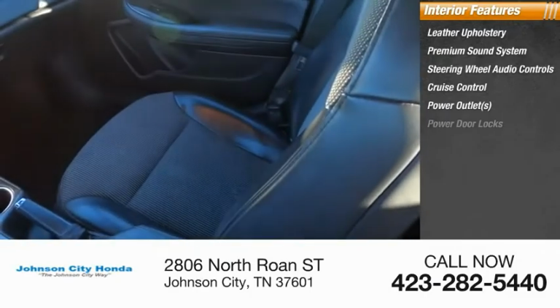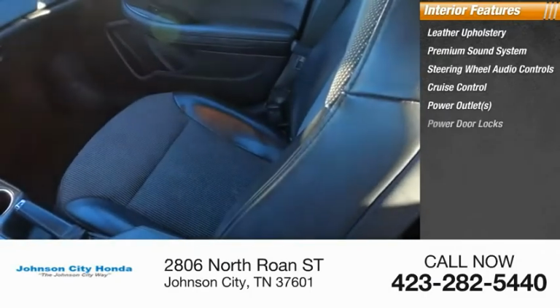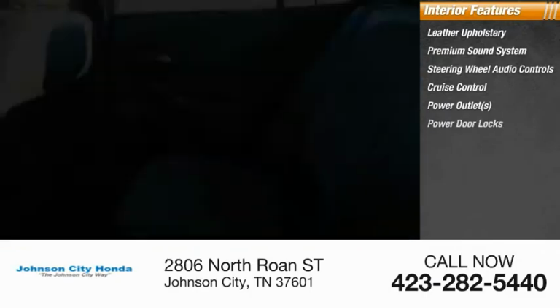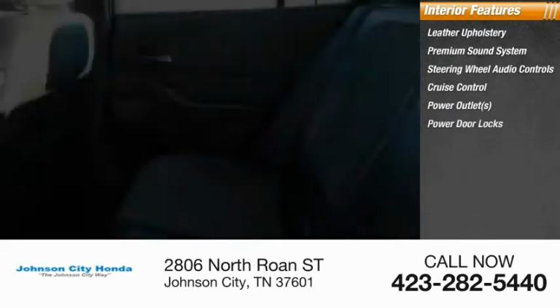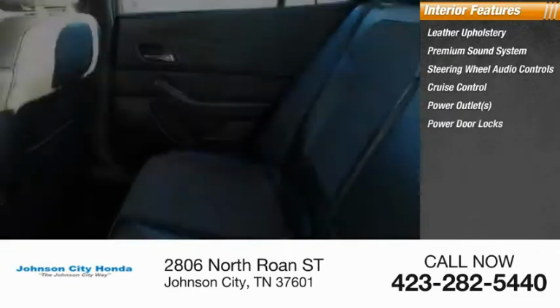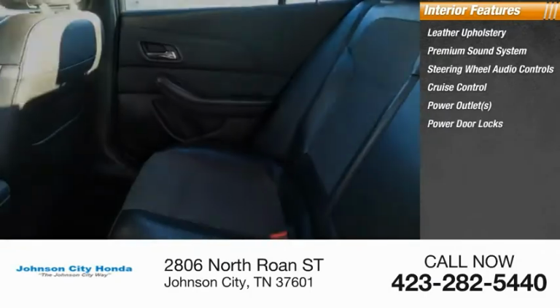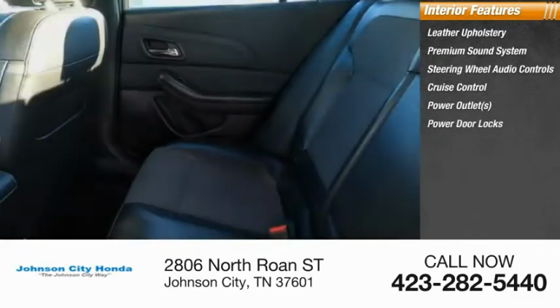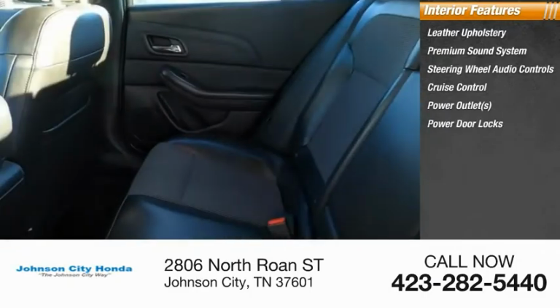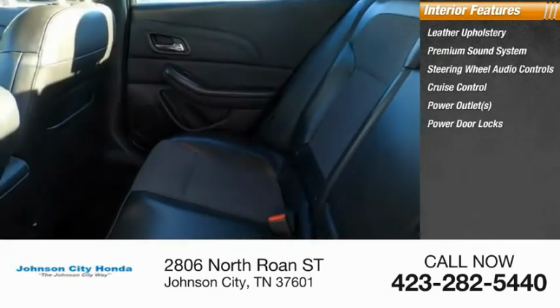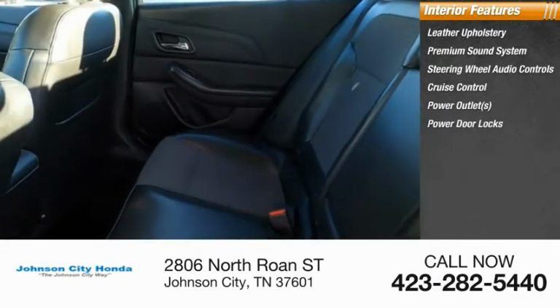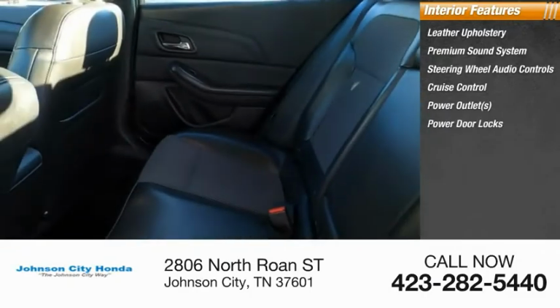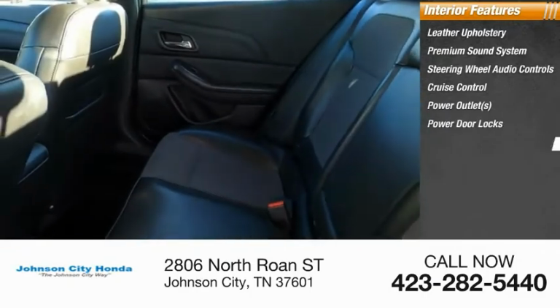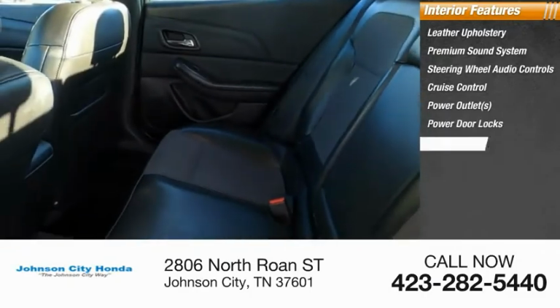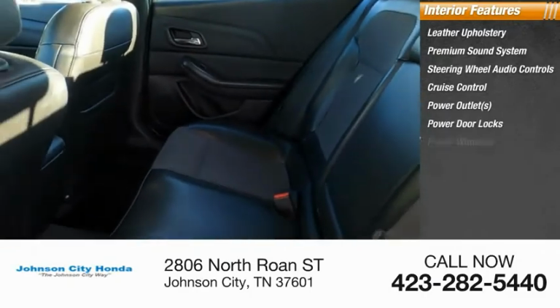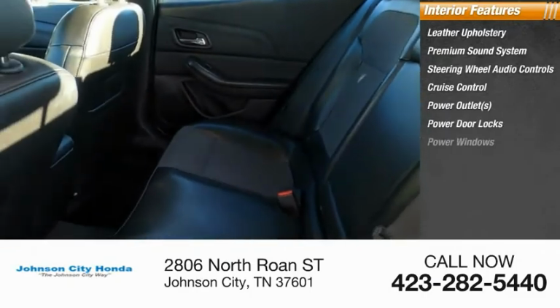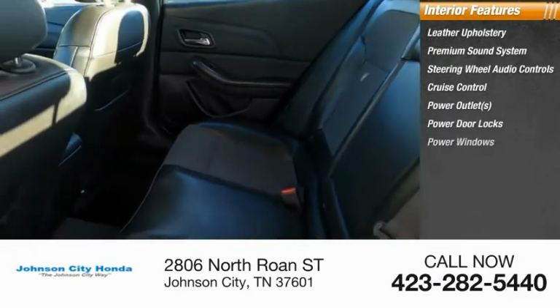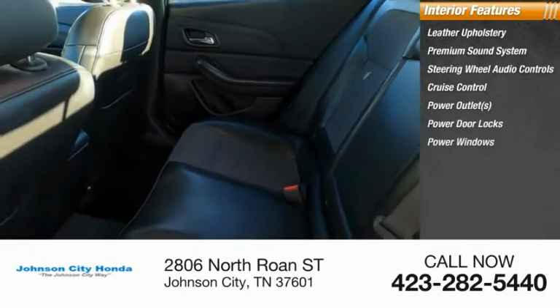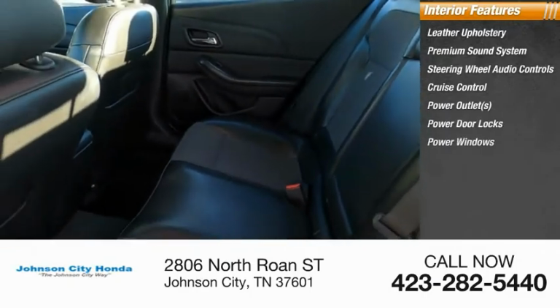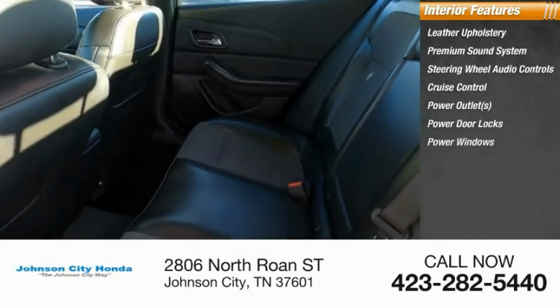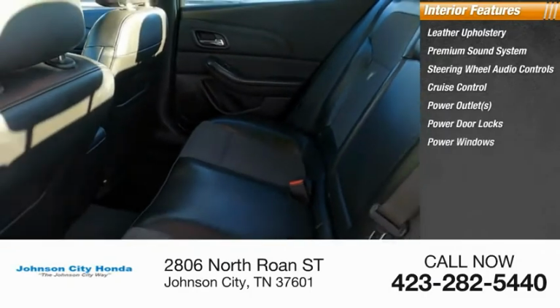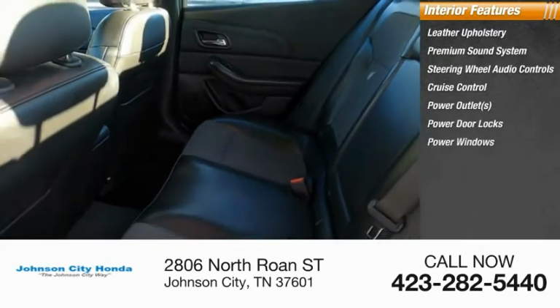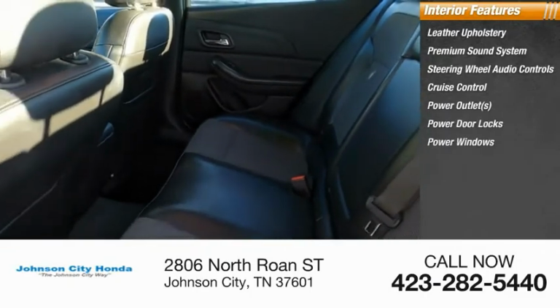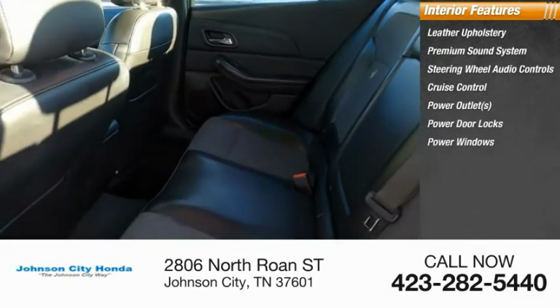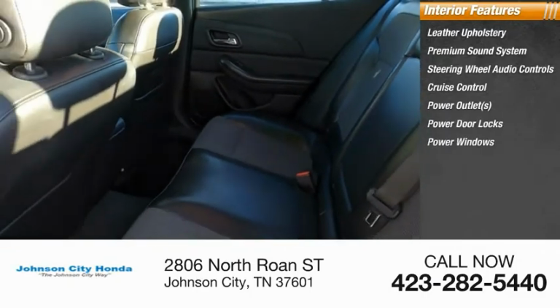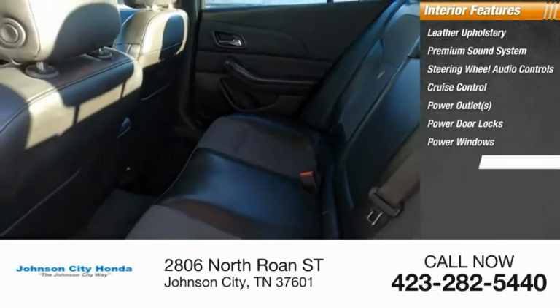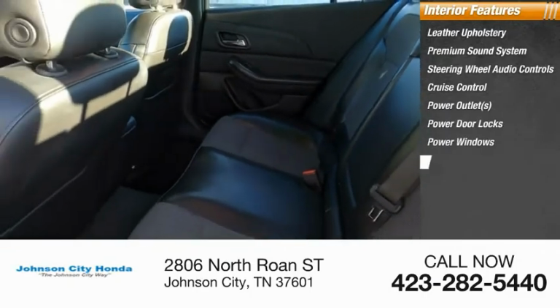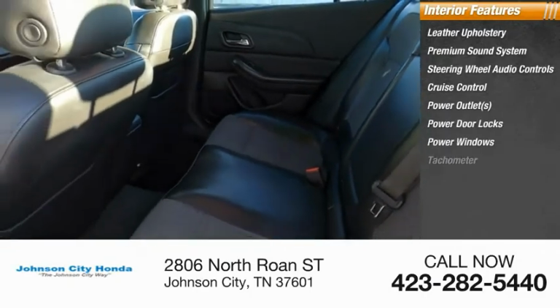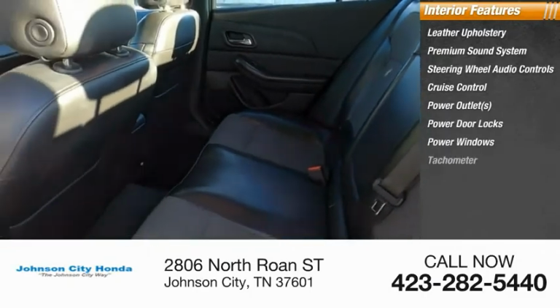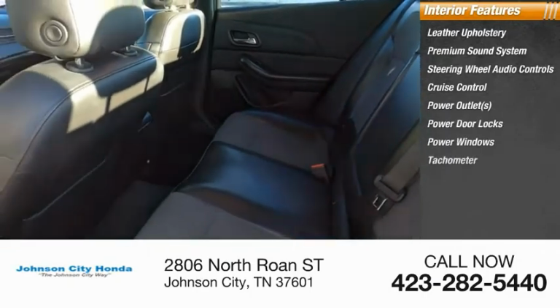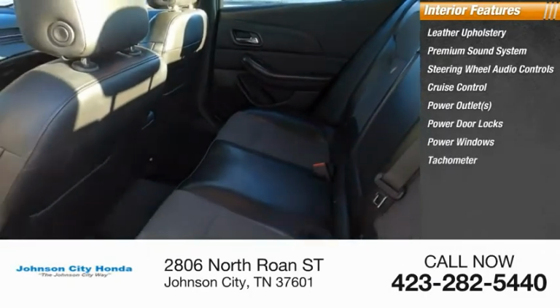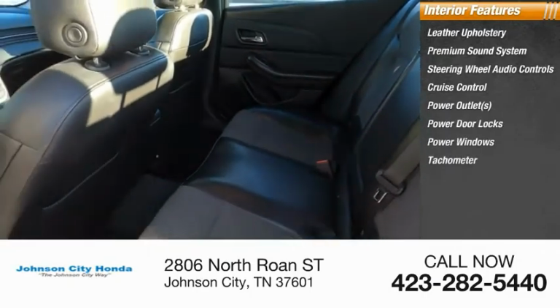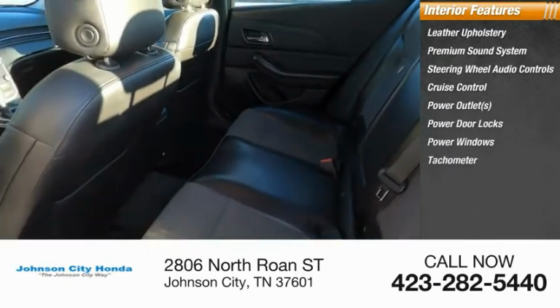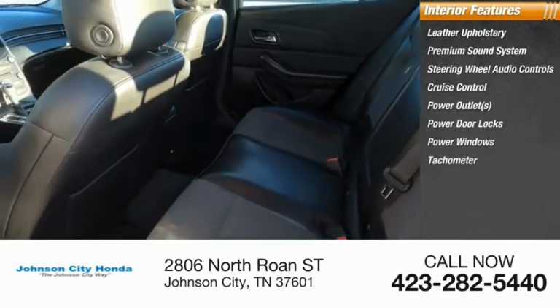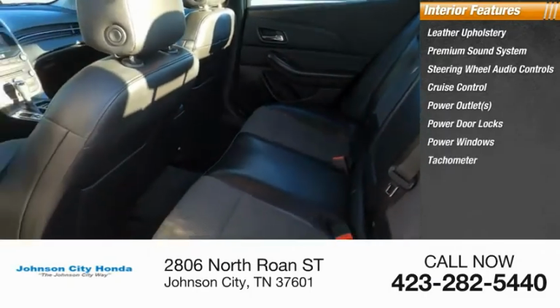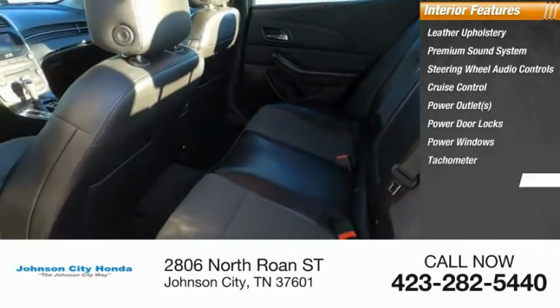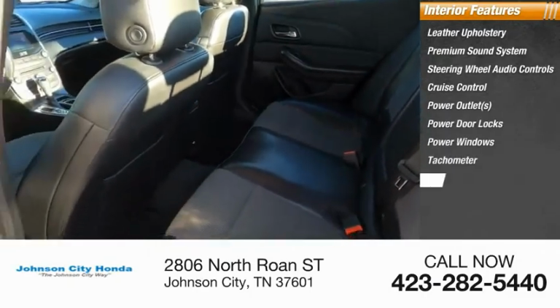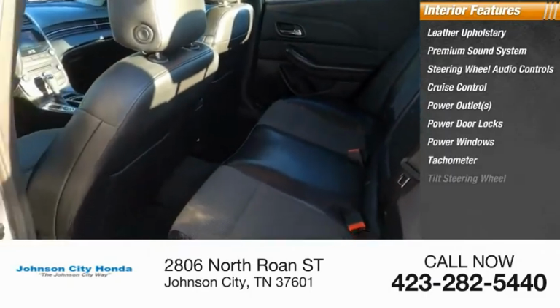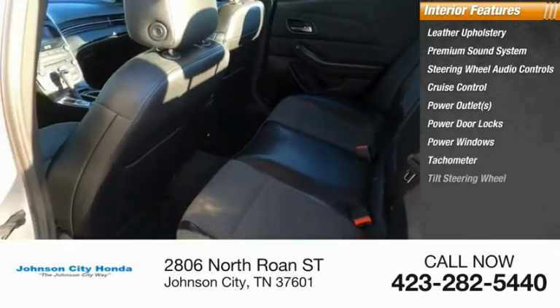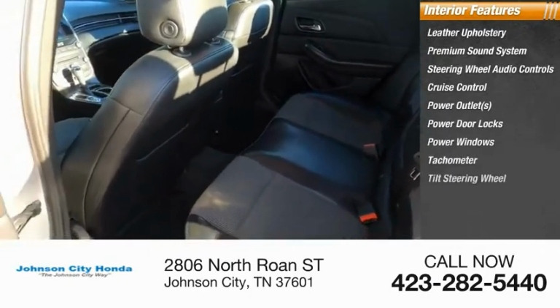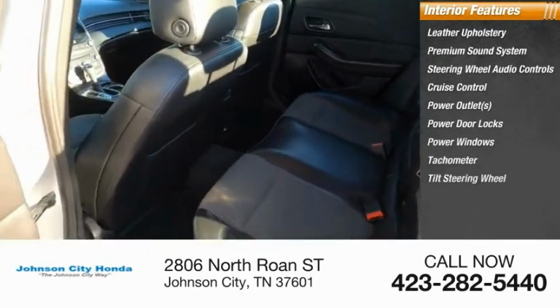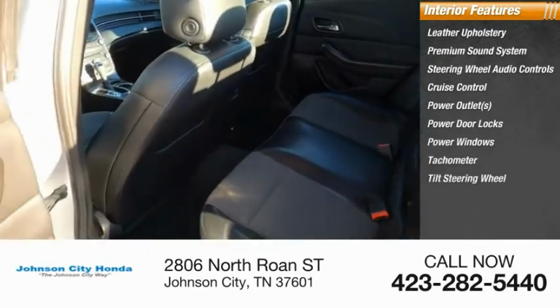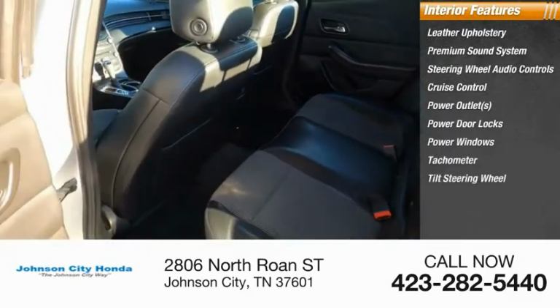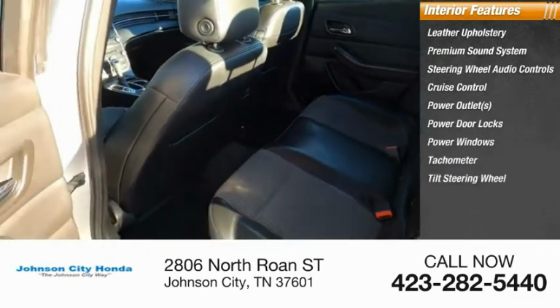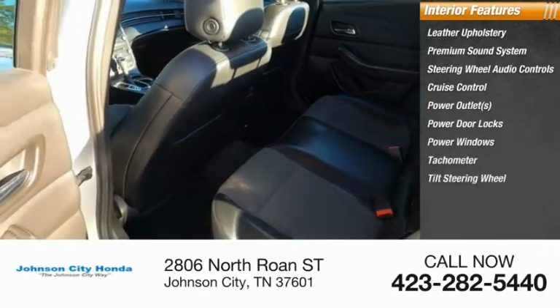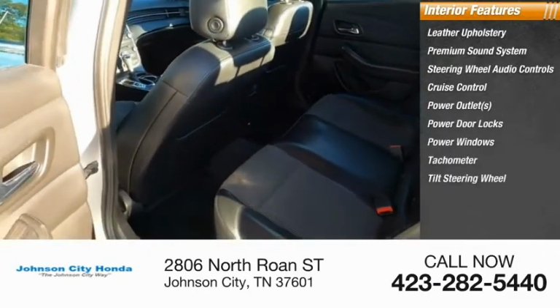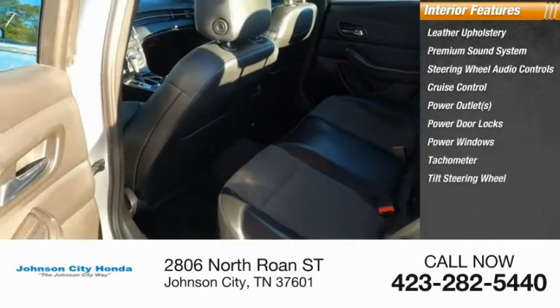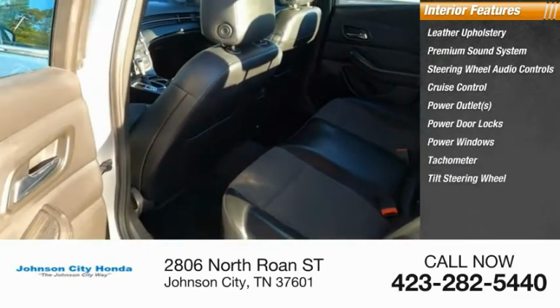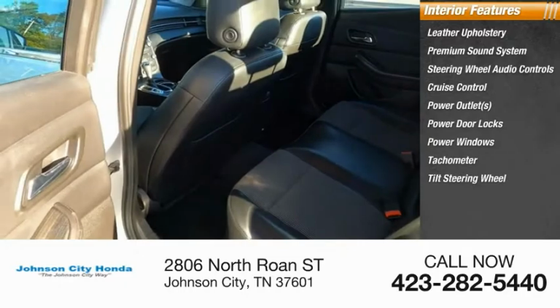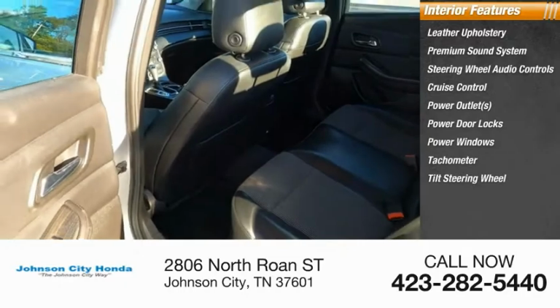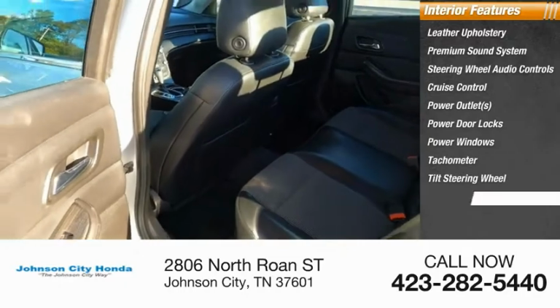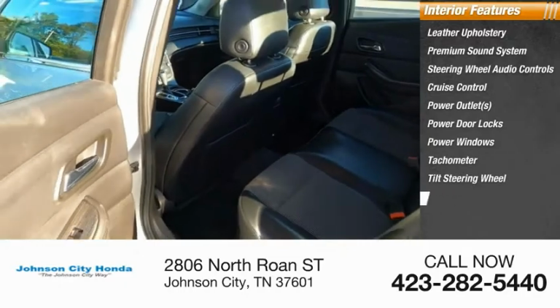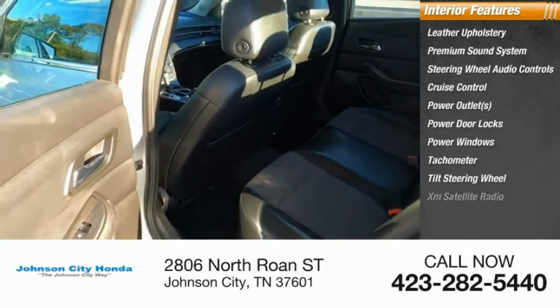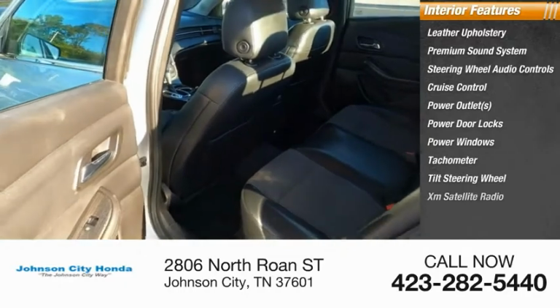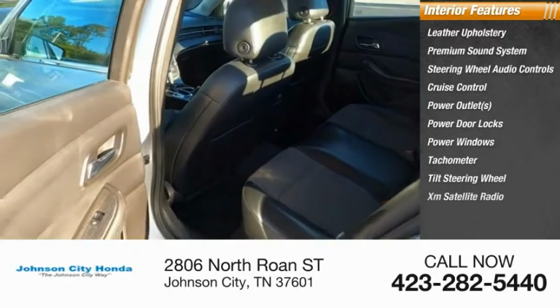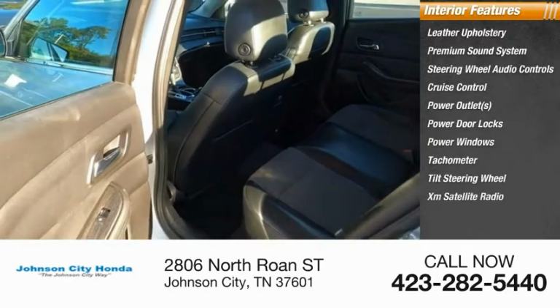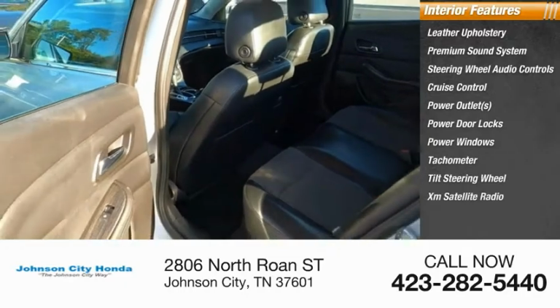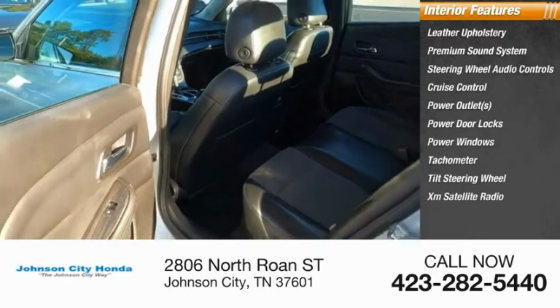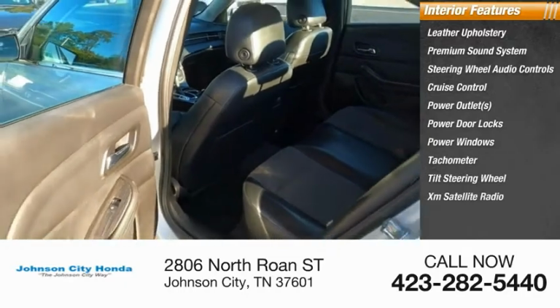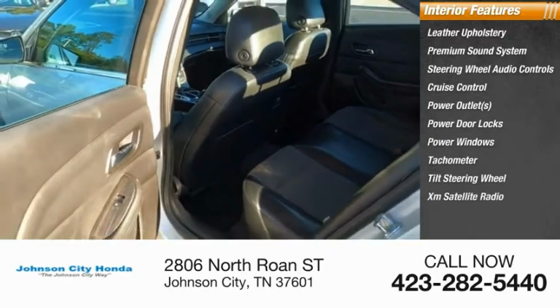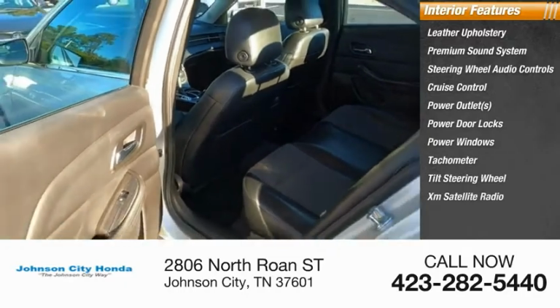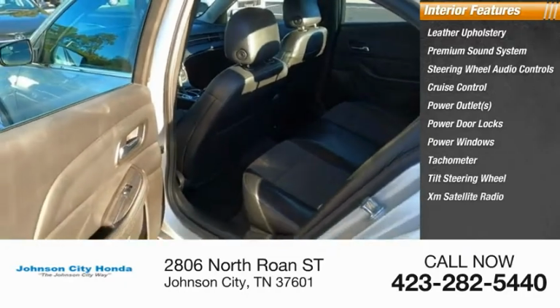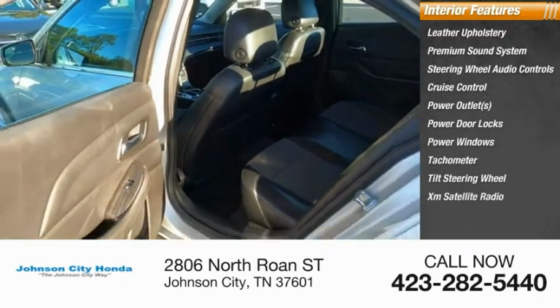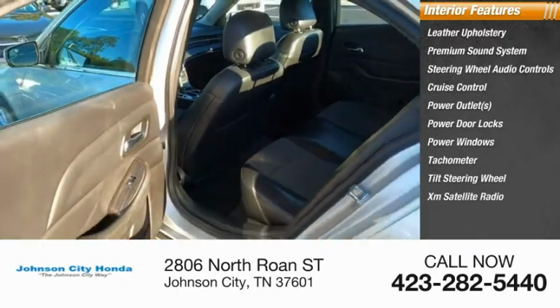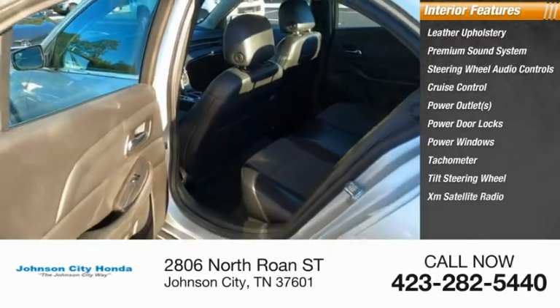Power door locks, power windows, tachometer, tilt steering wheel, XM satellite radio.